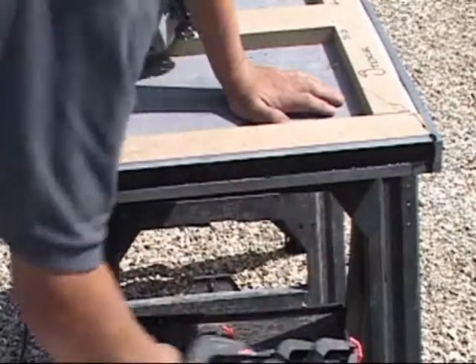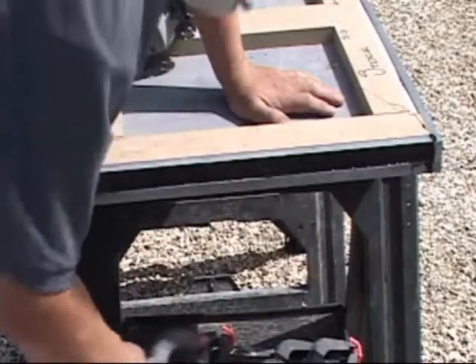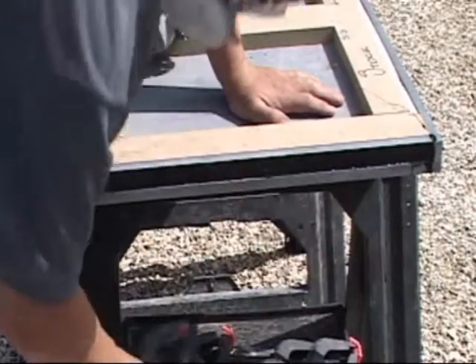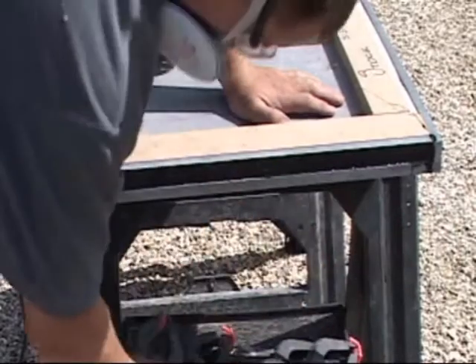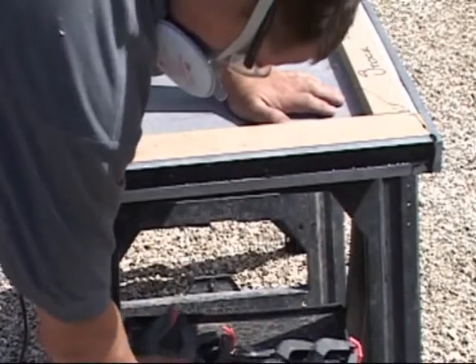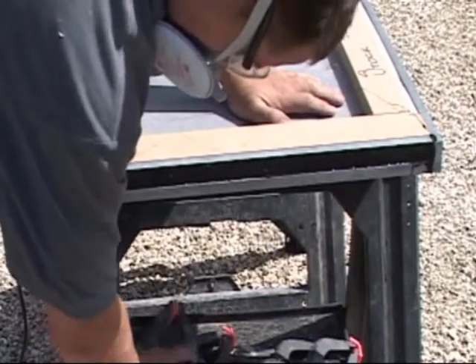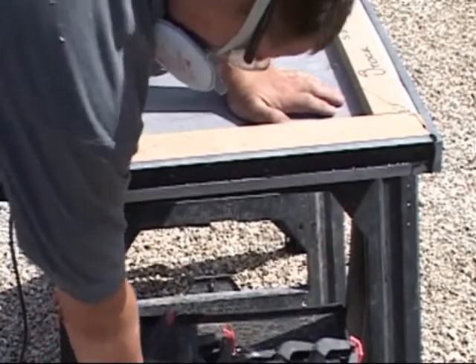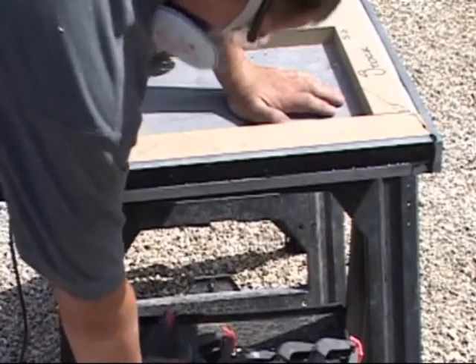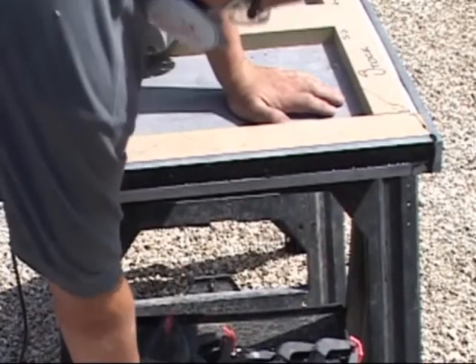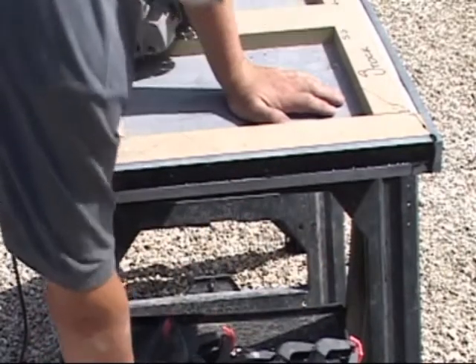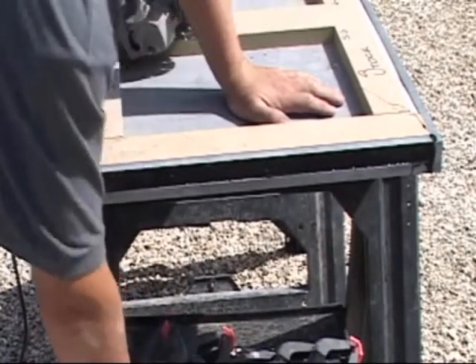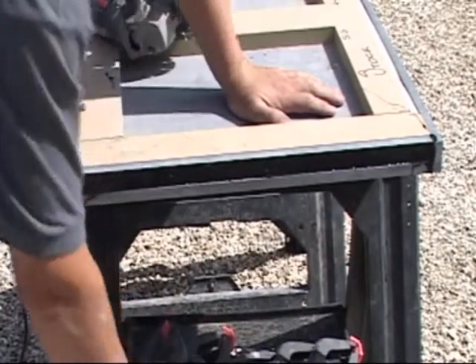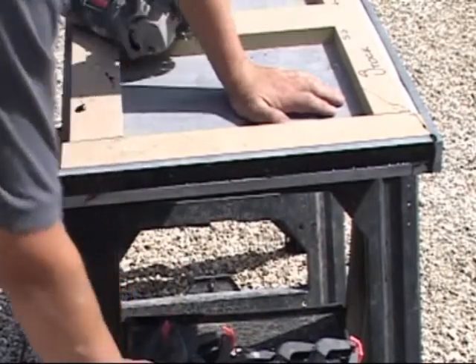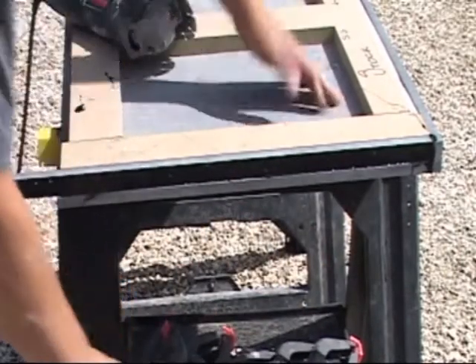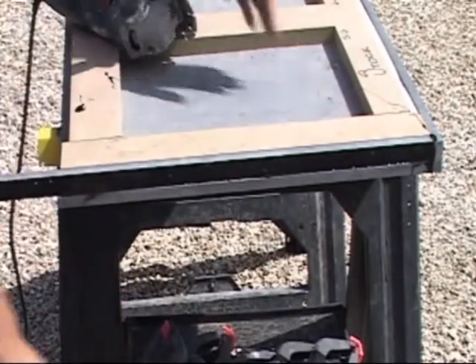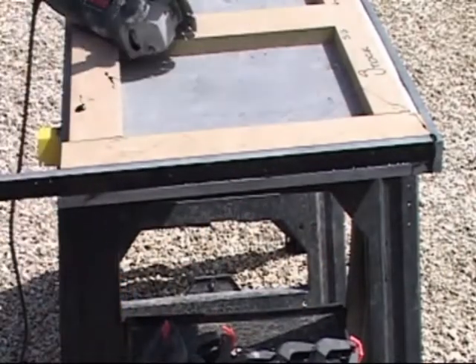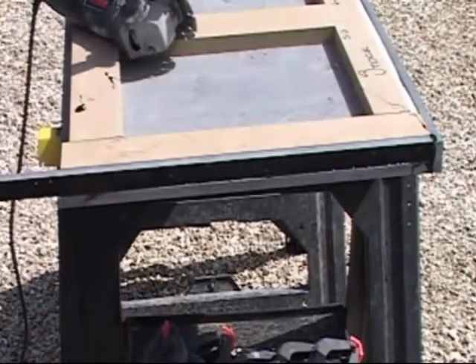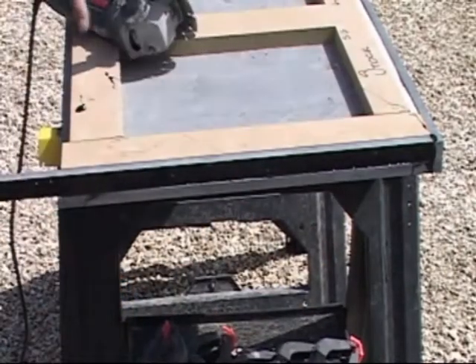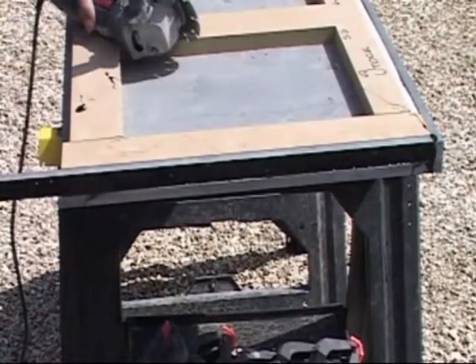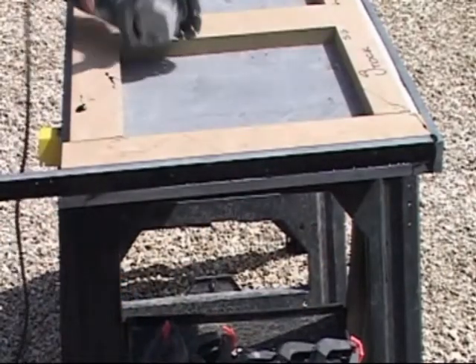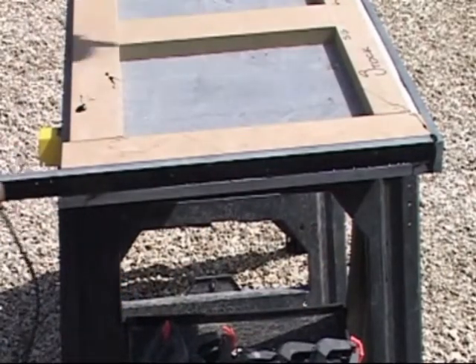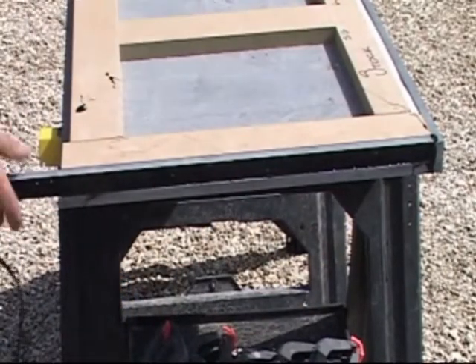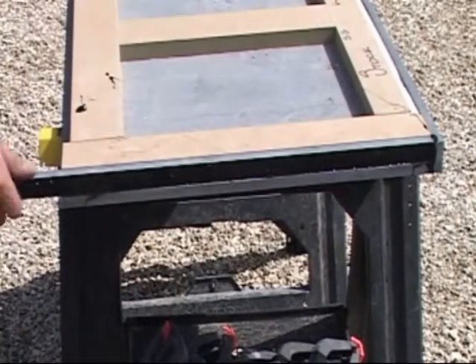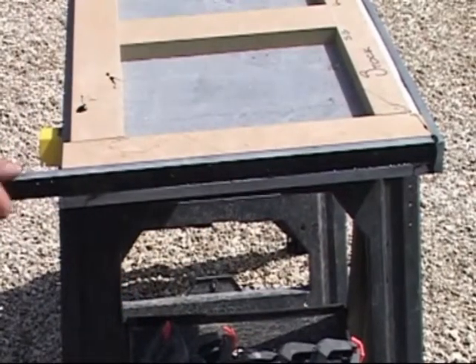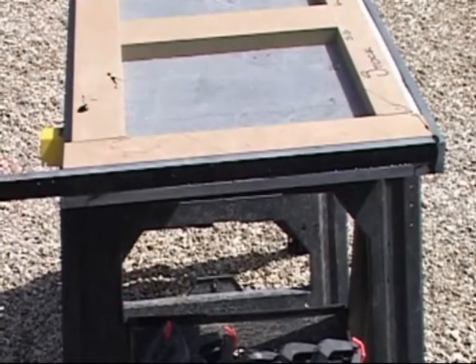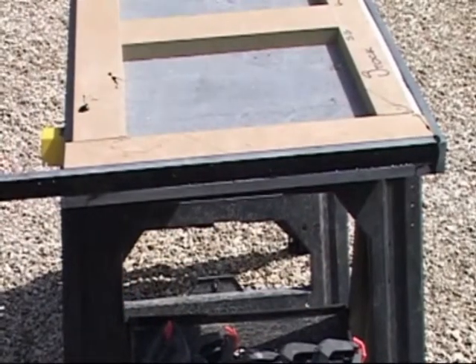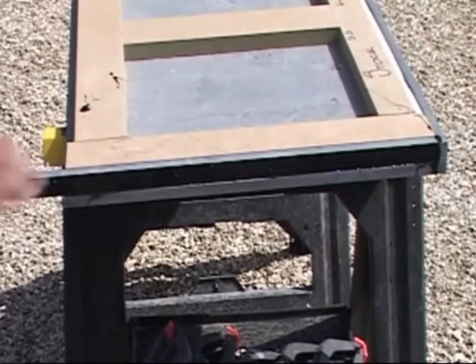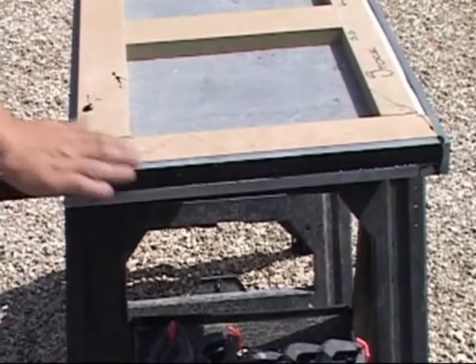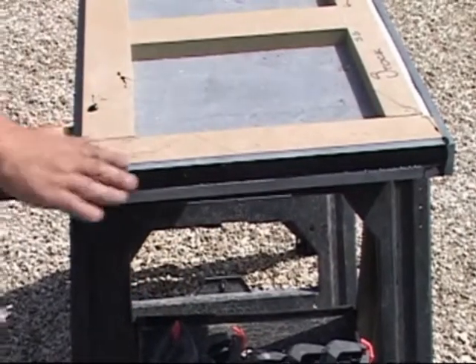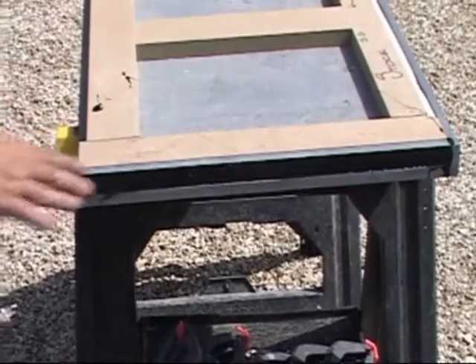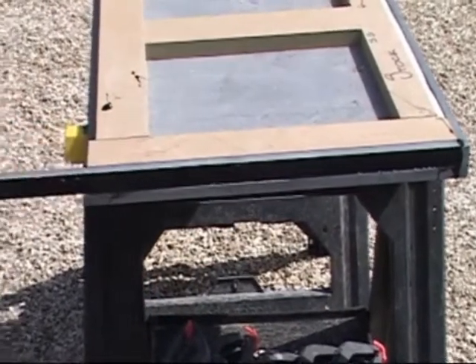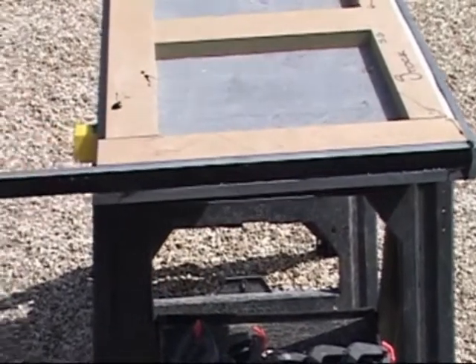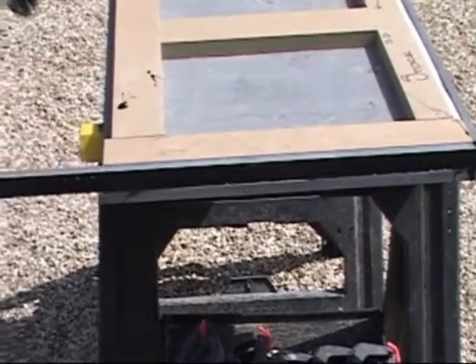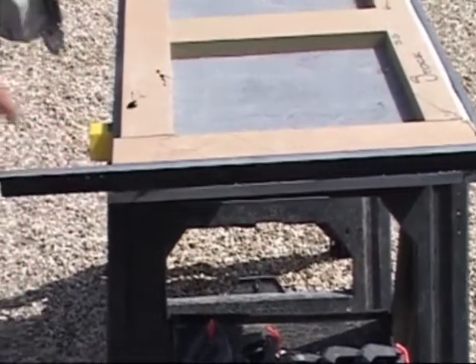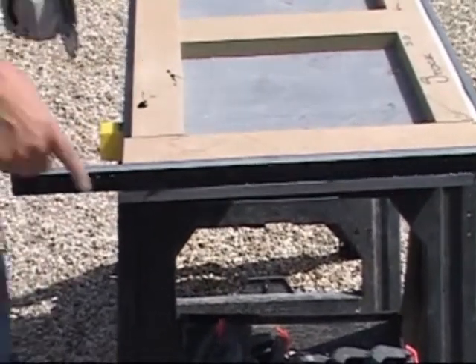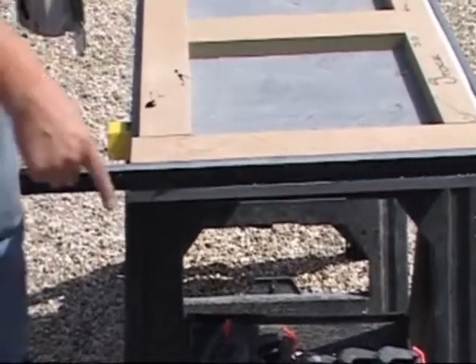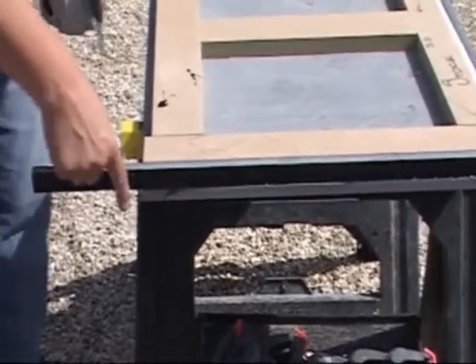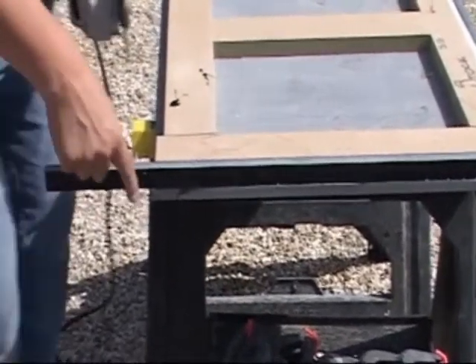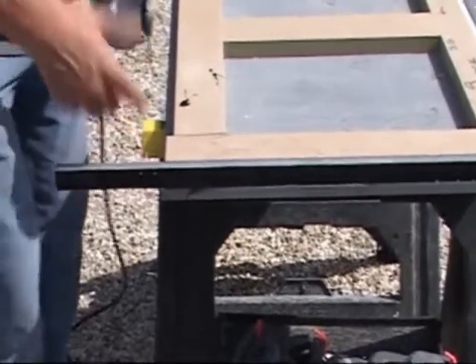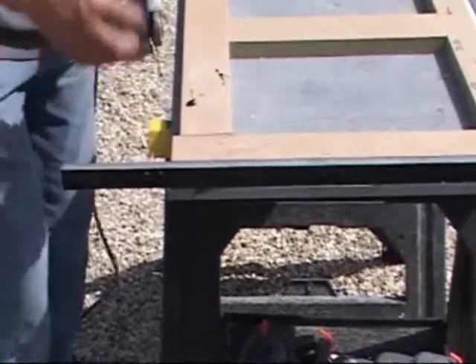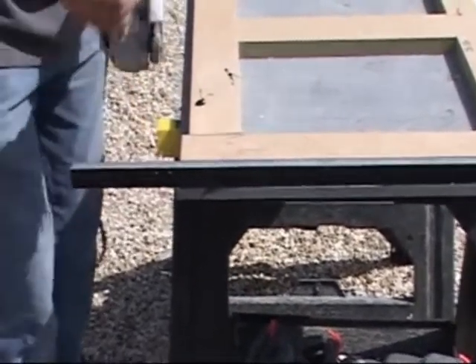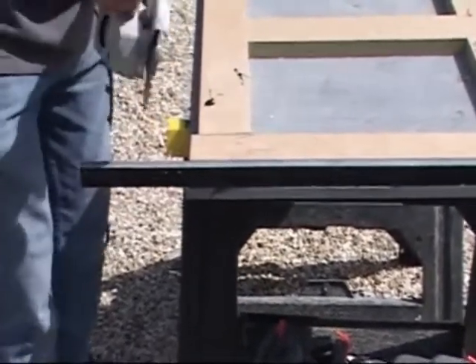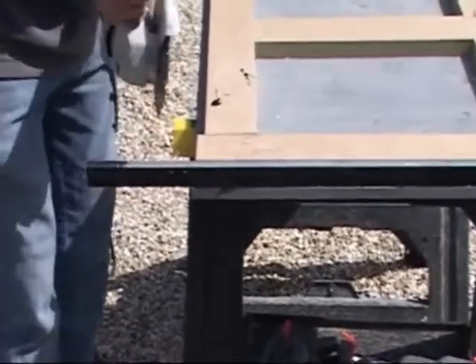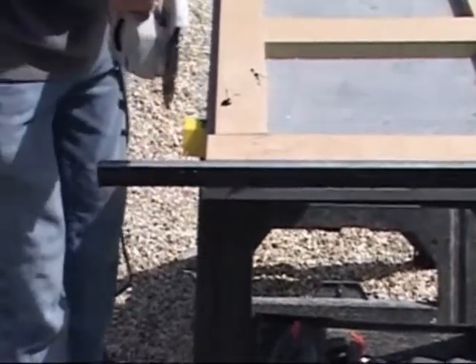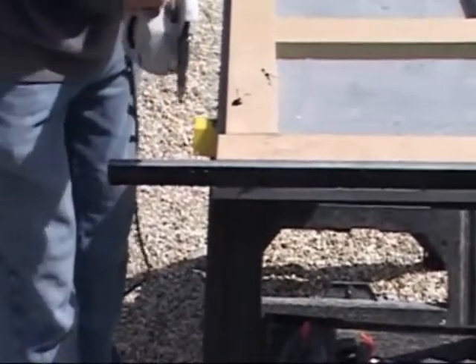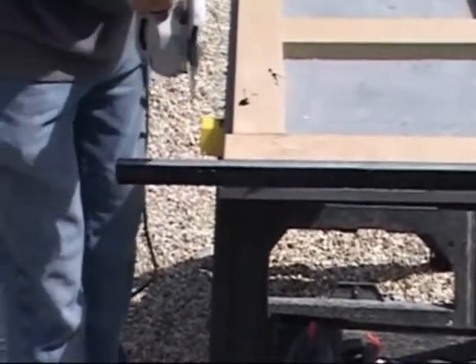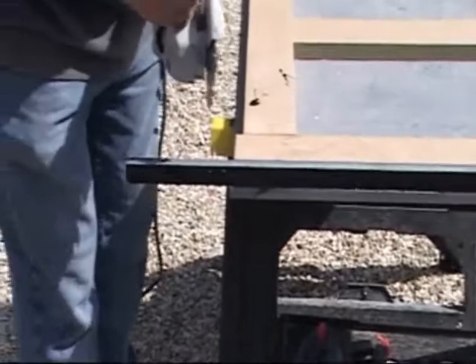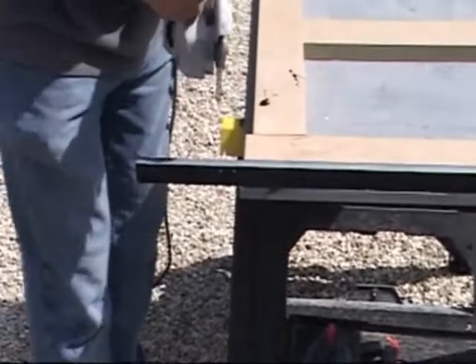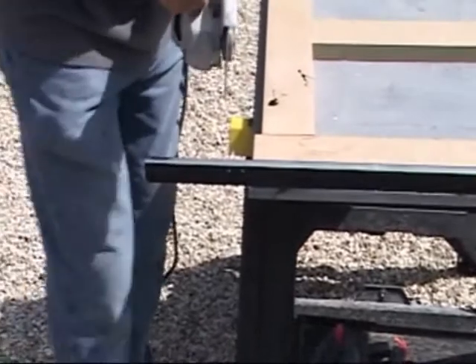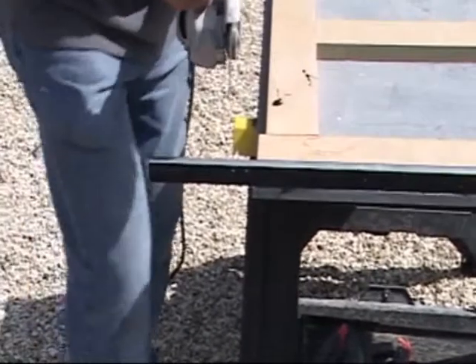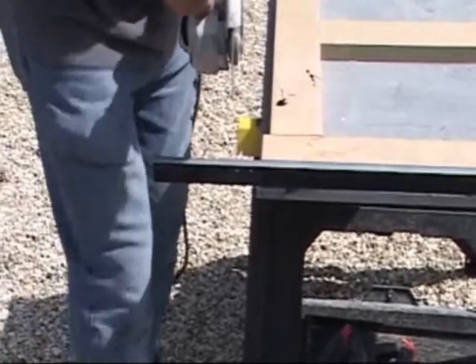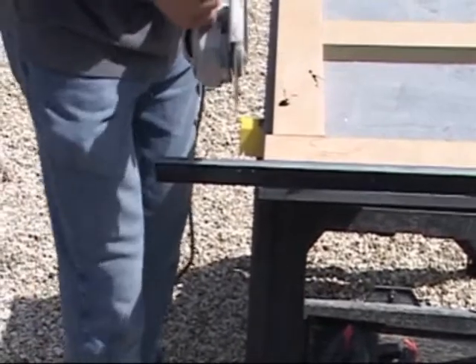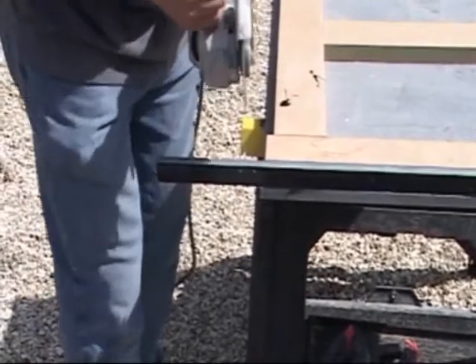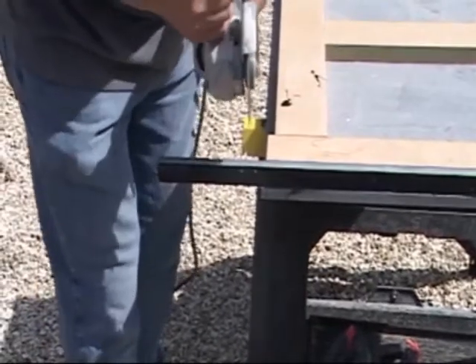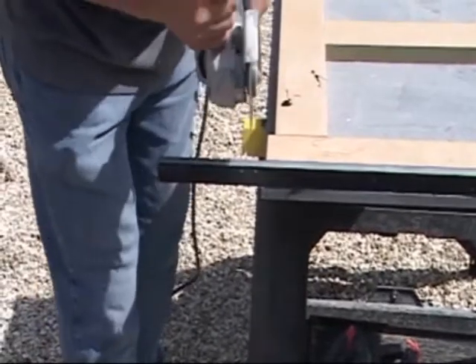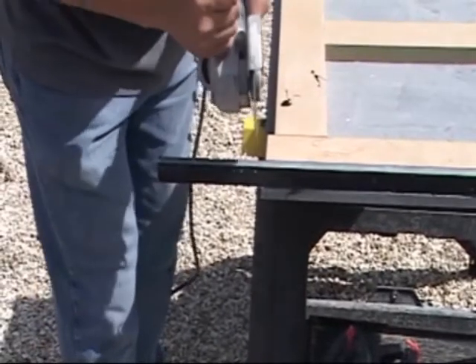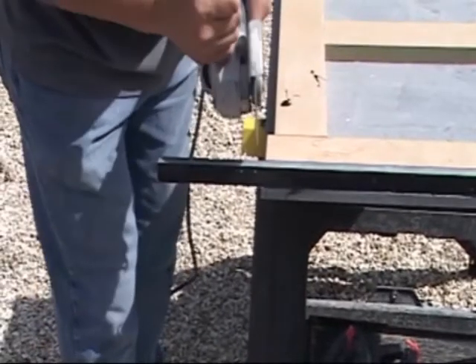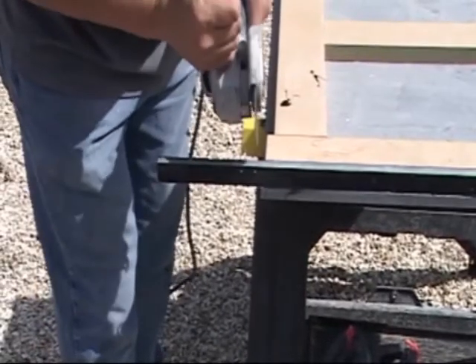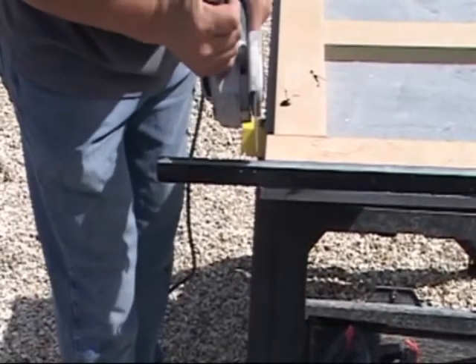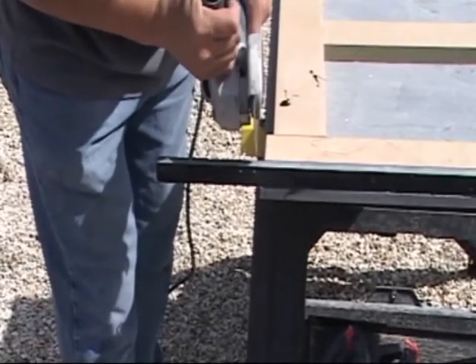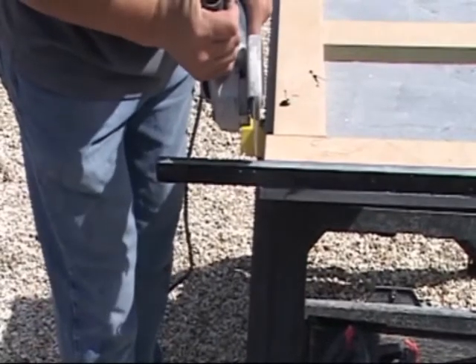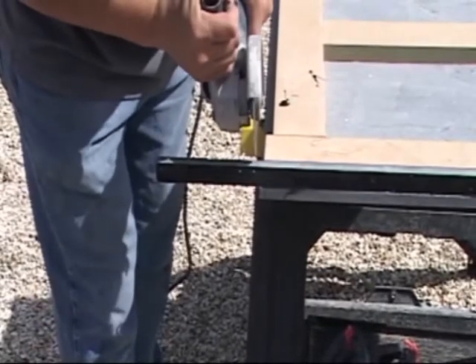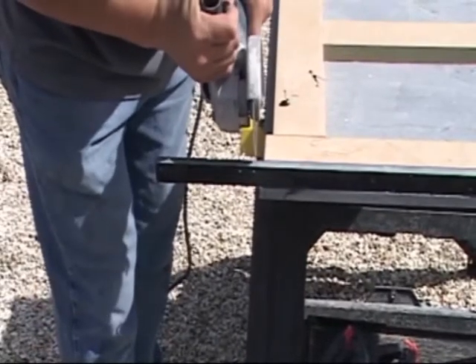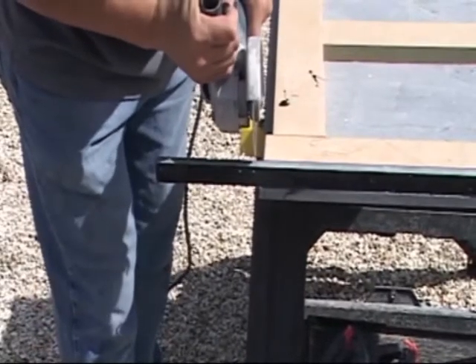Once cured, the cramps can be removed, and the end cap can be cut to length with use of an angle grinder.